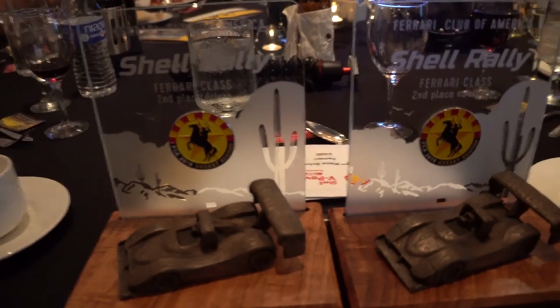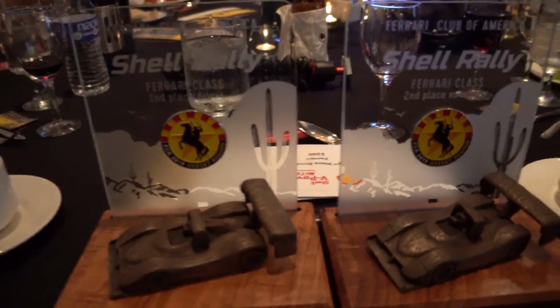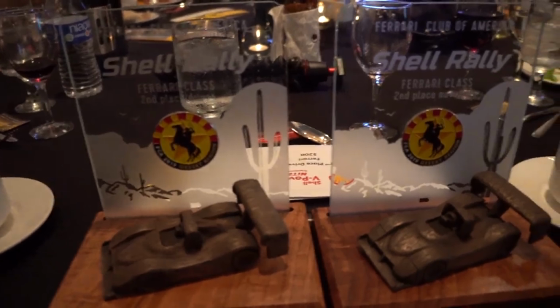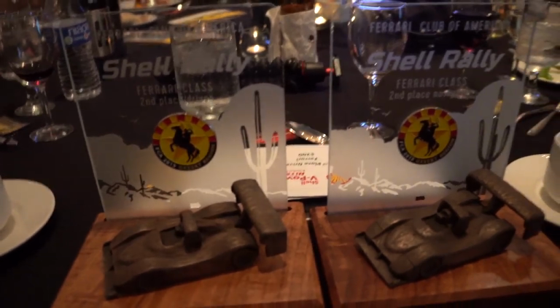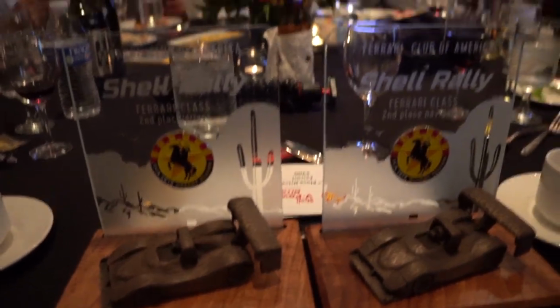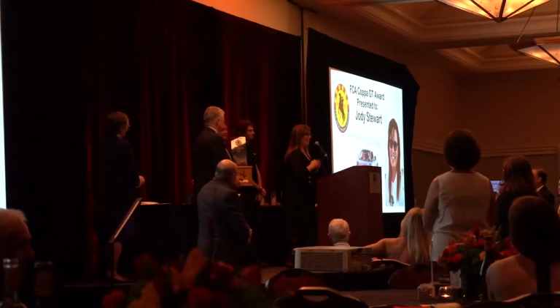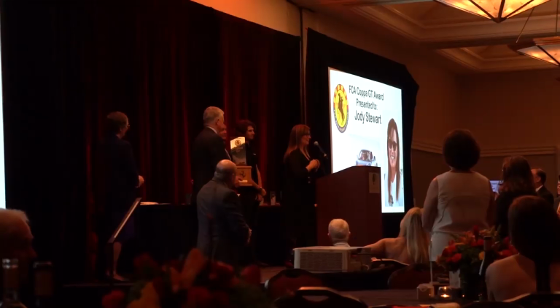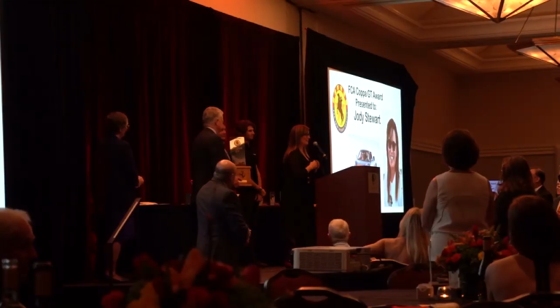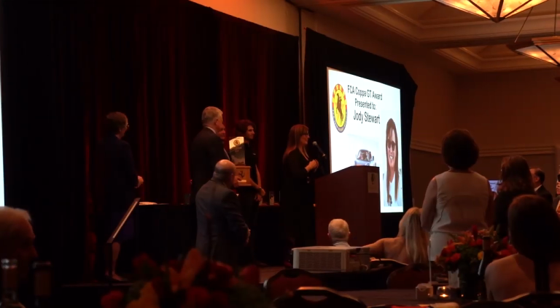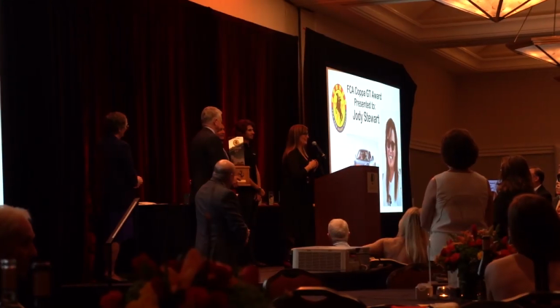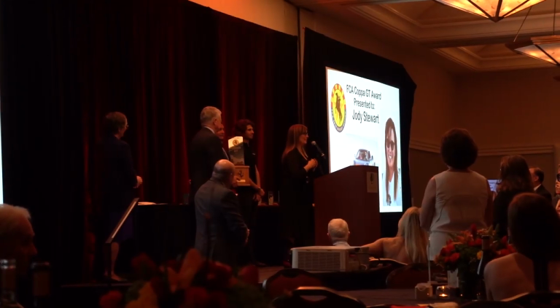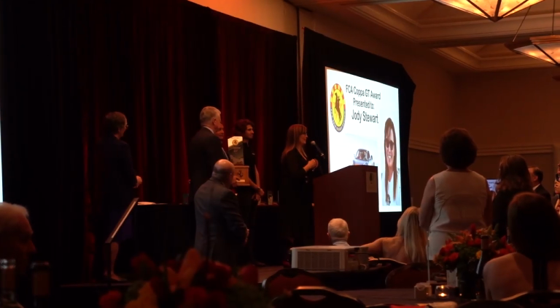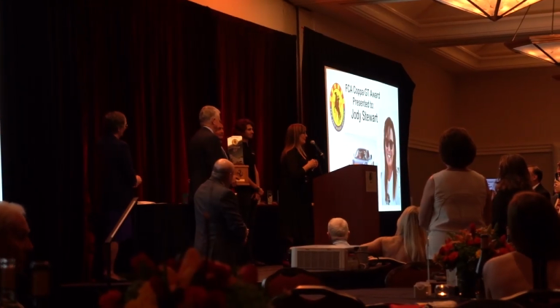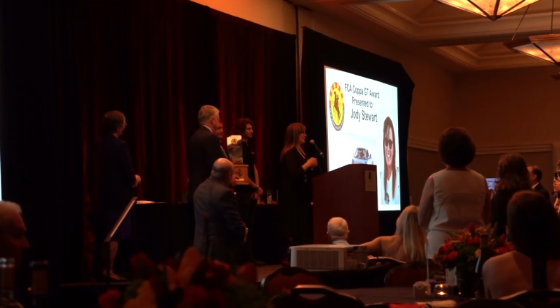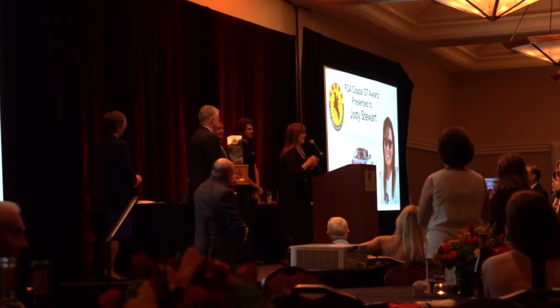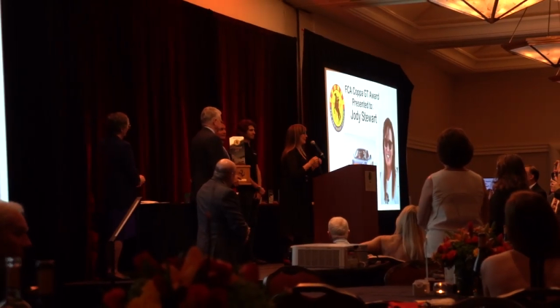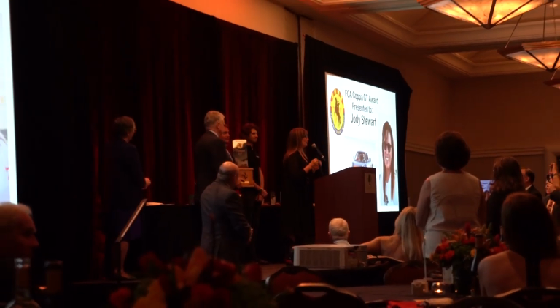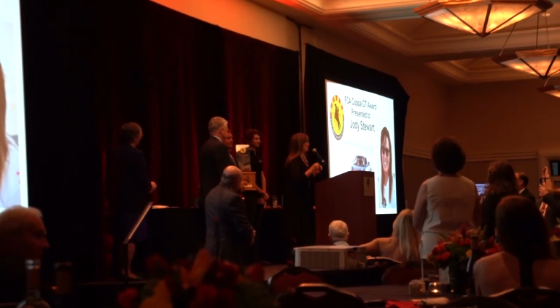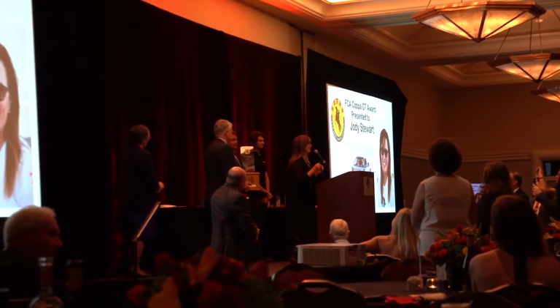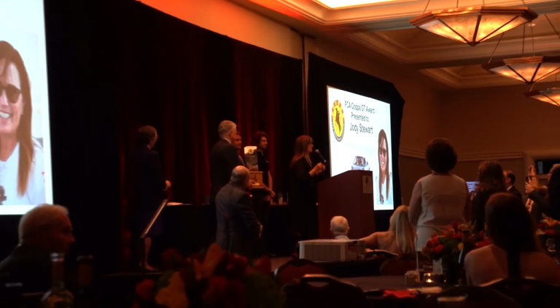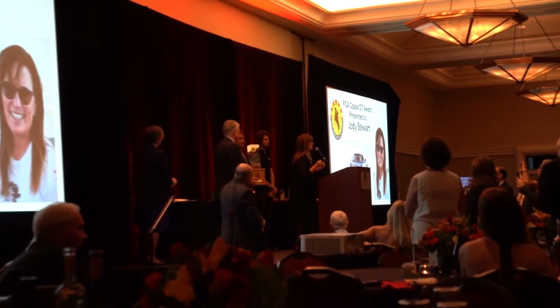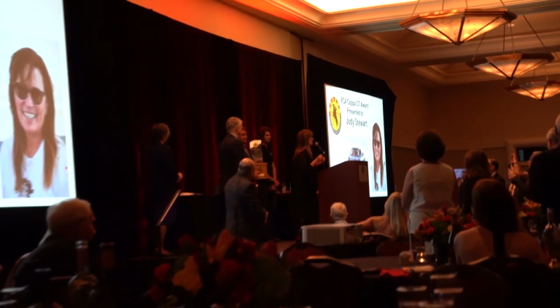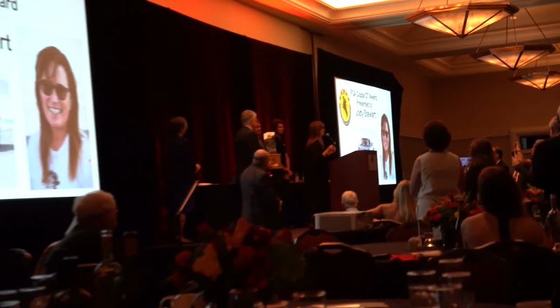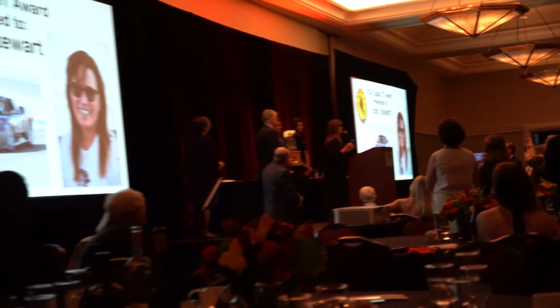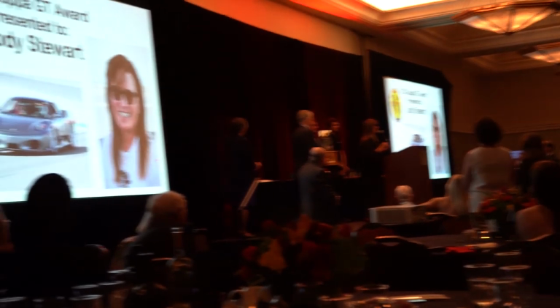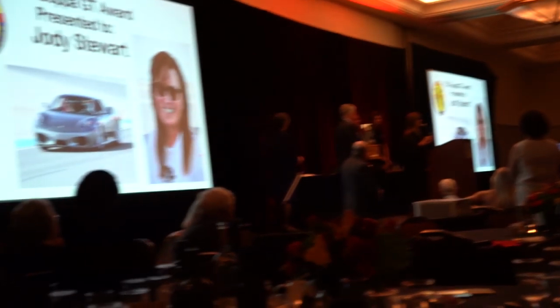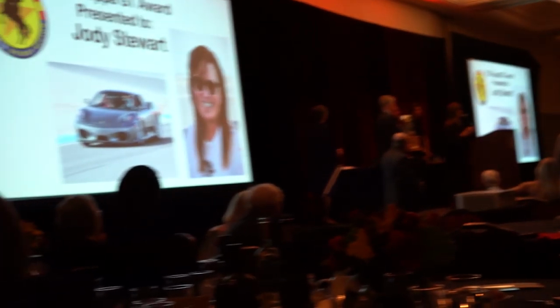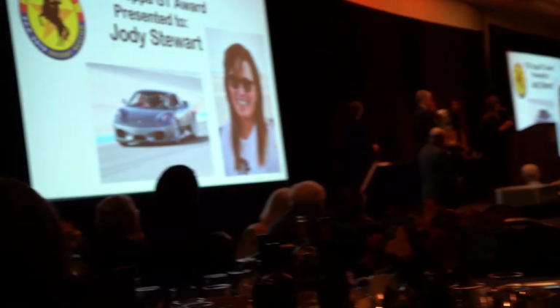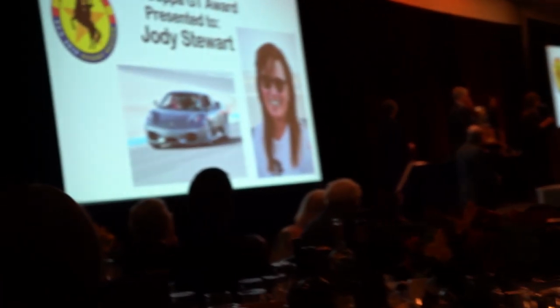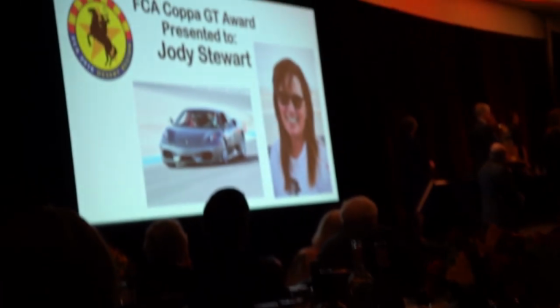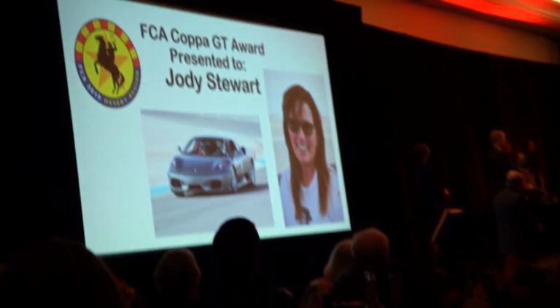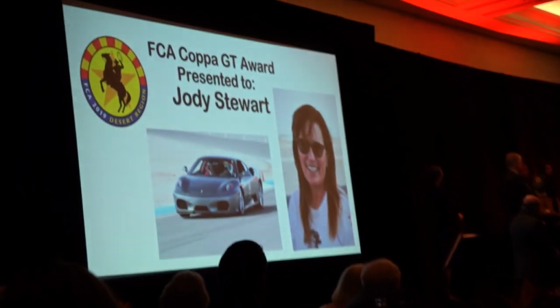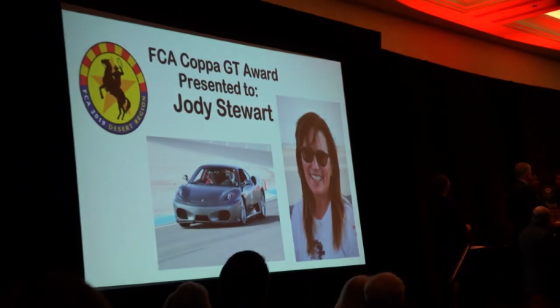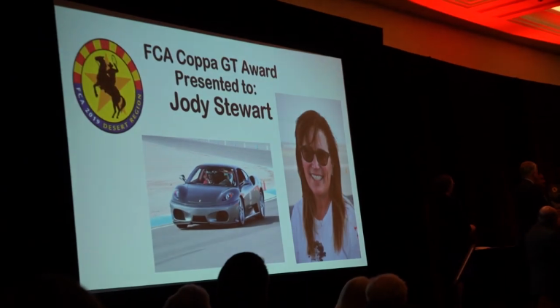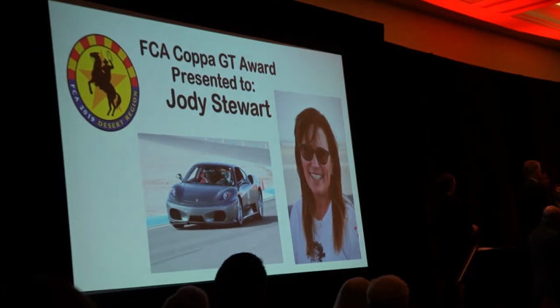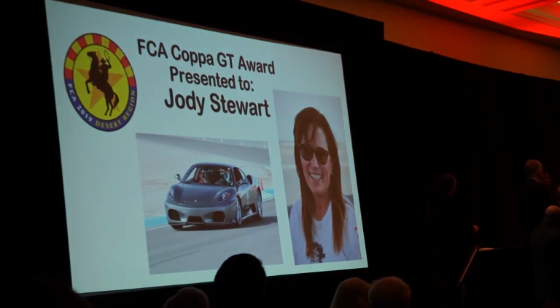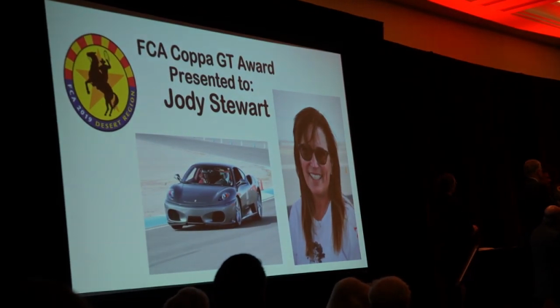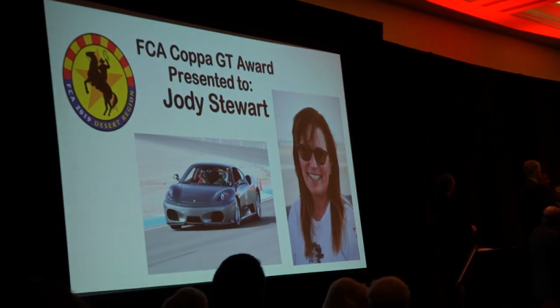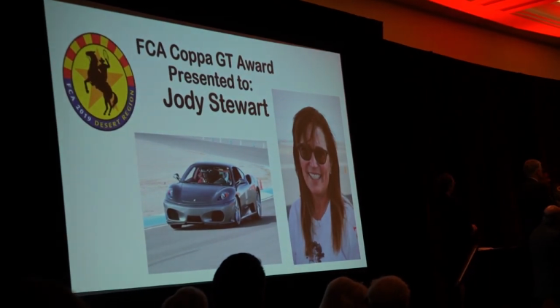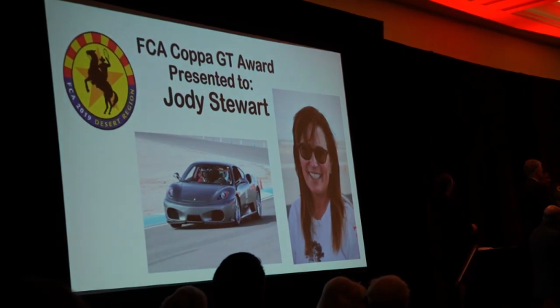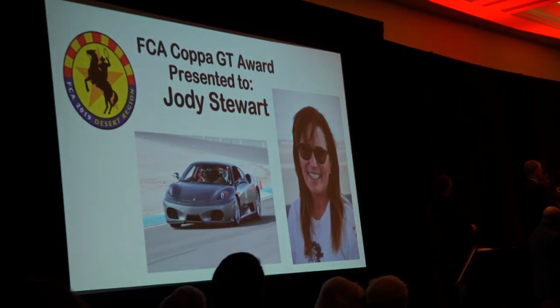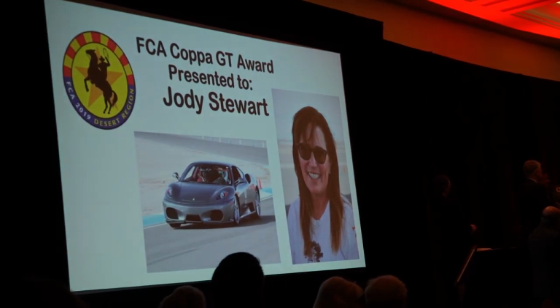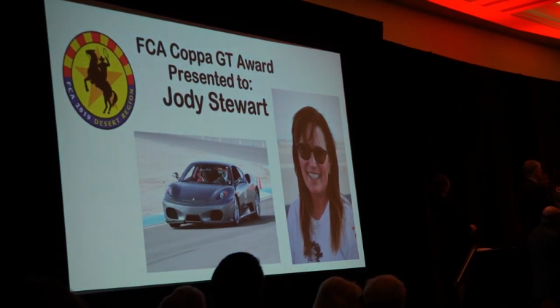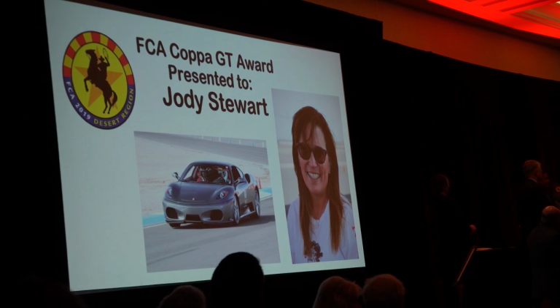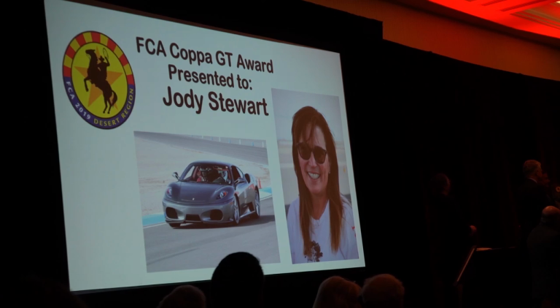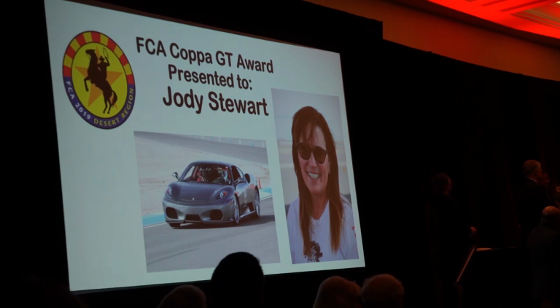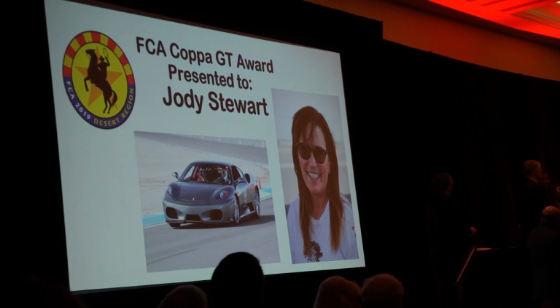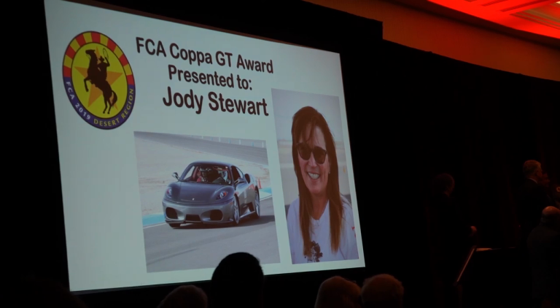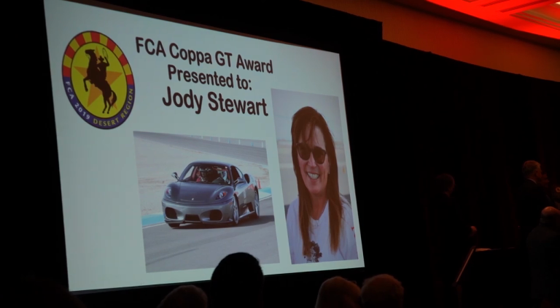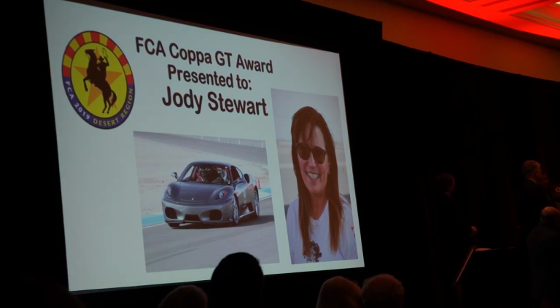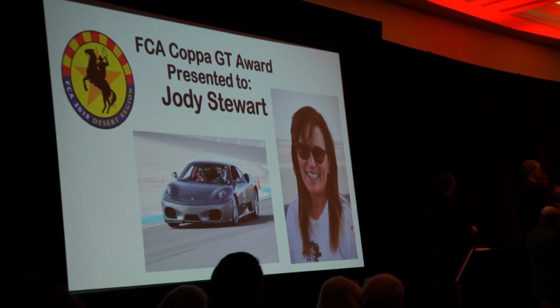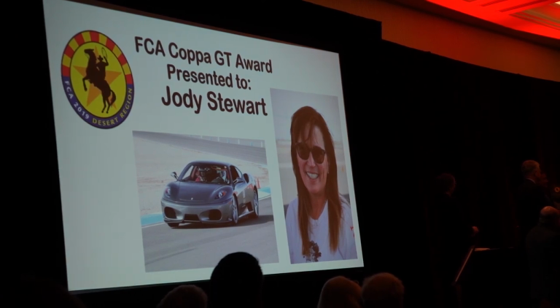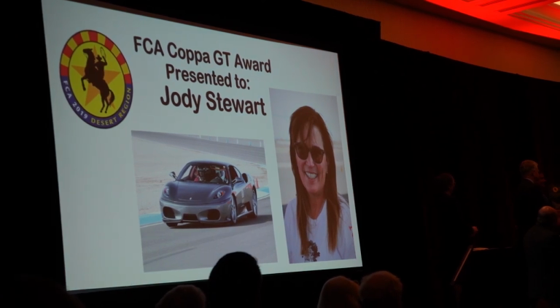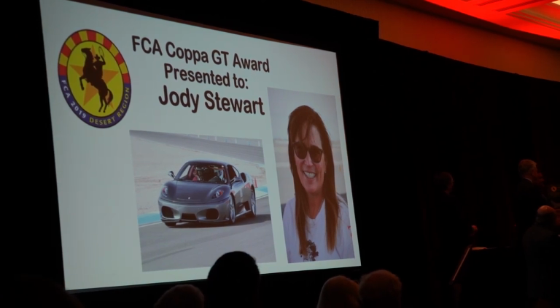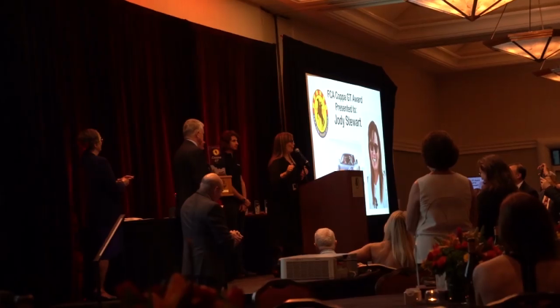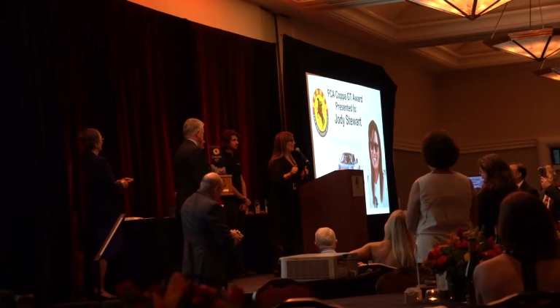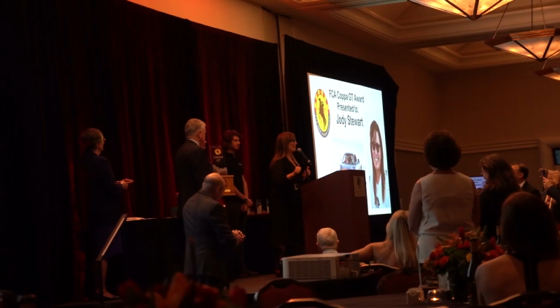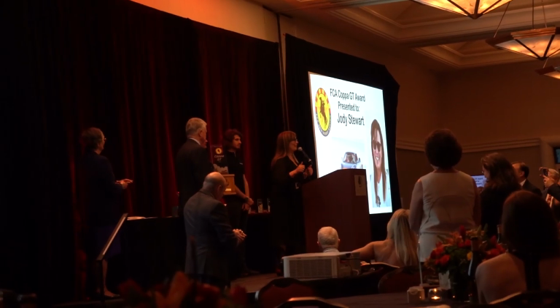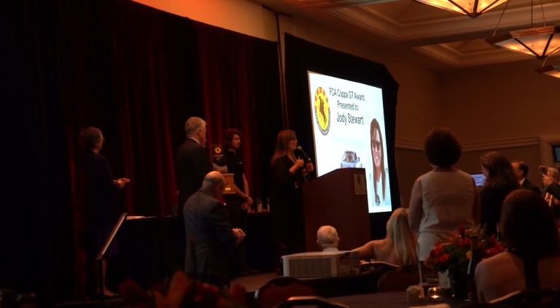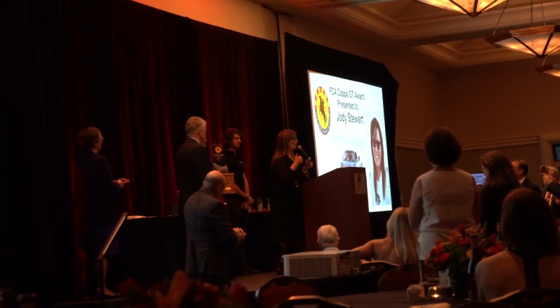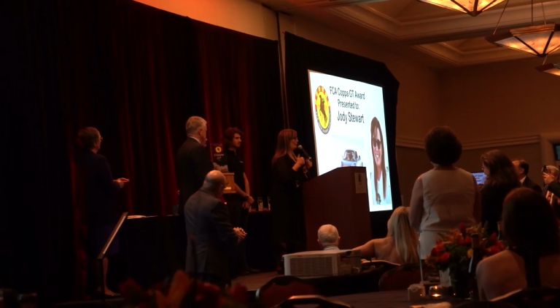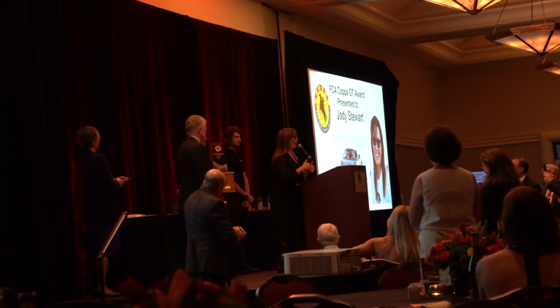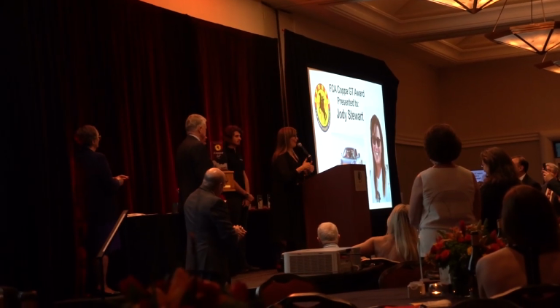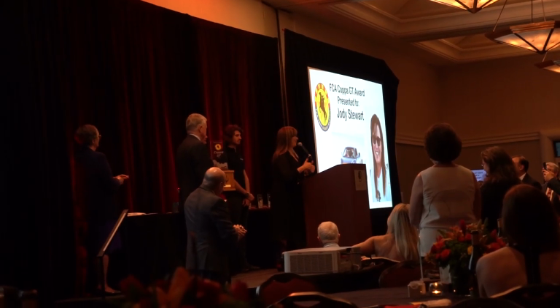I just need to say to anyone who has never done this: do it. It's amazing. Forza Ferrari.